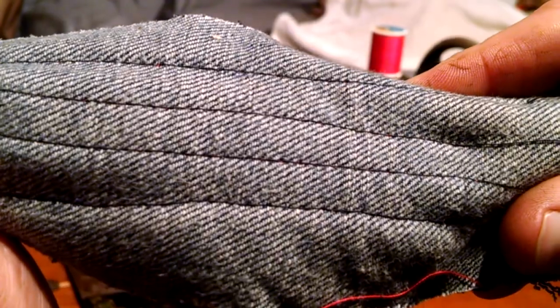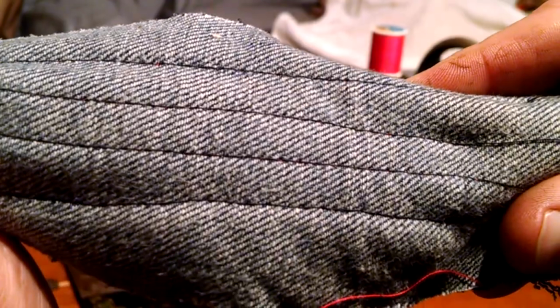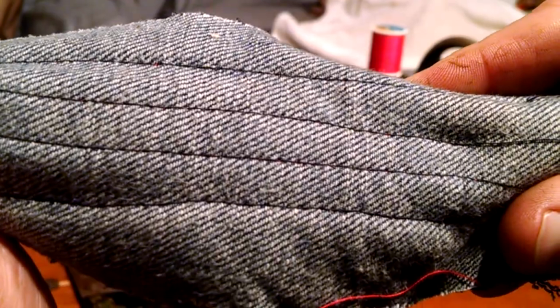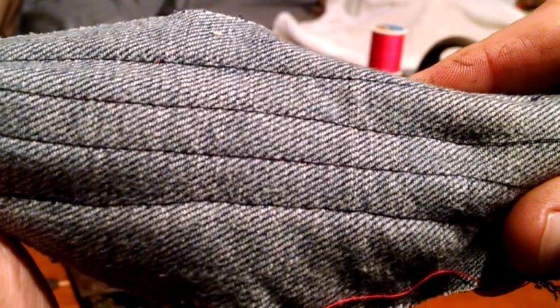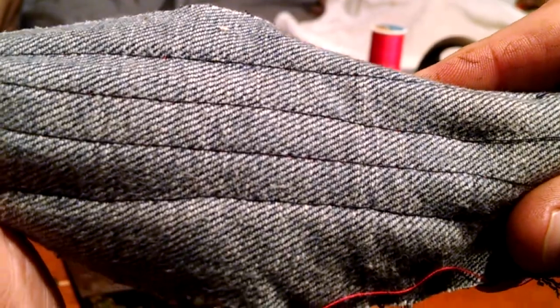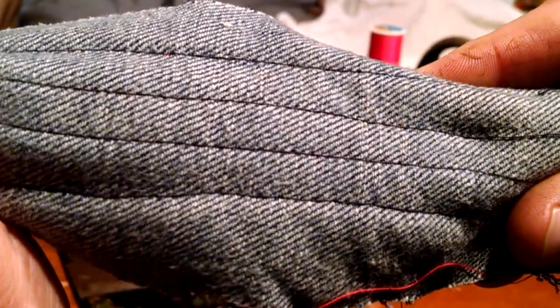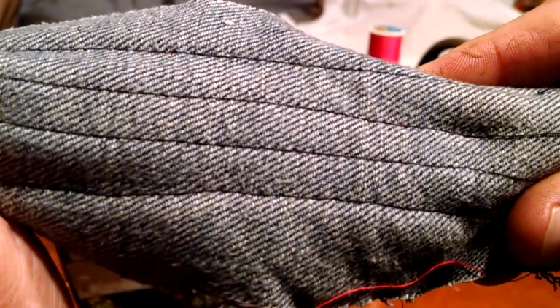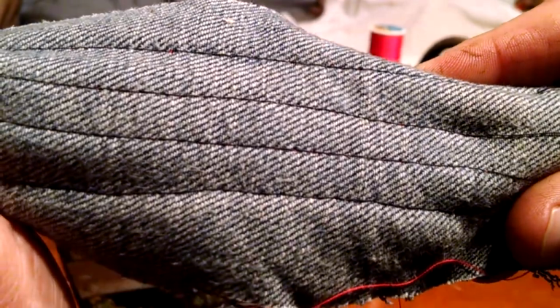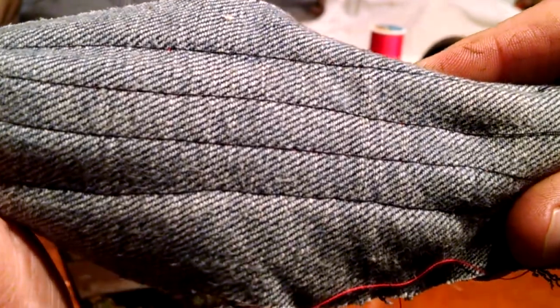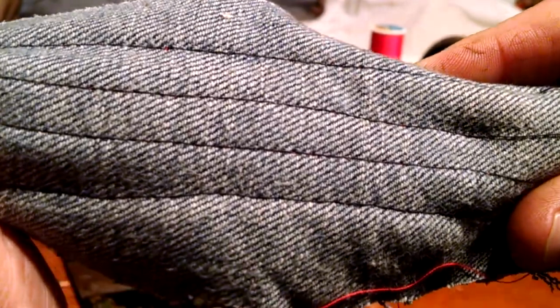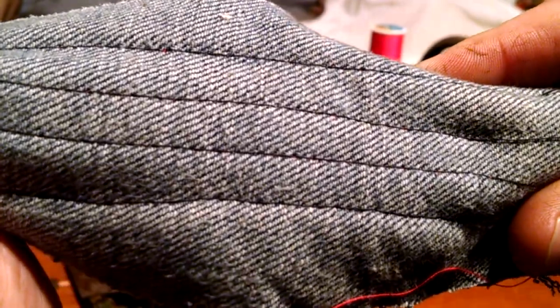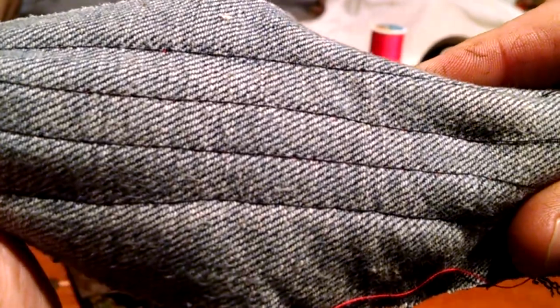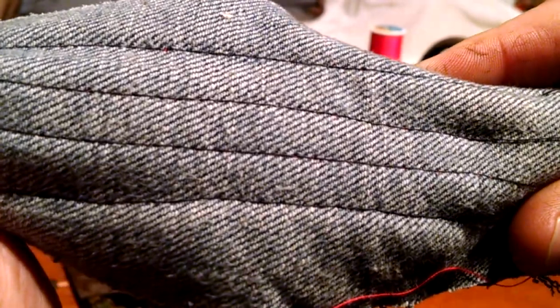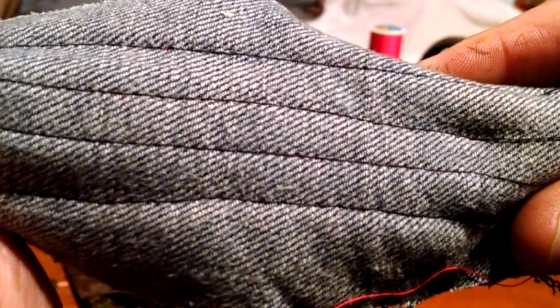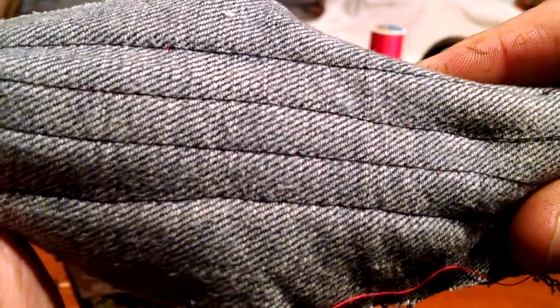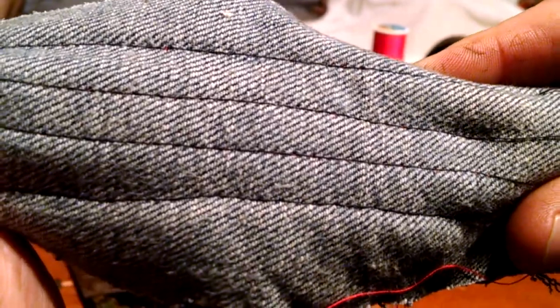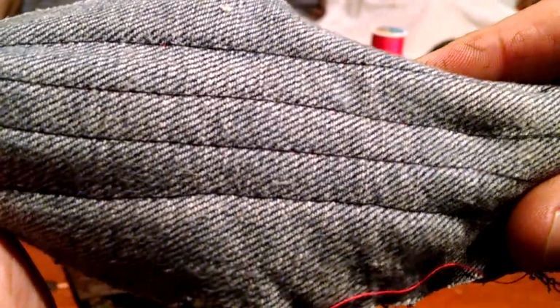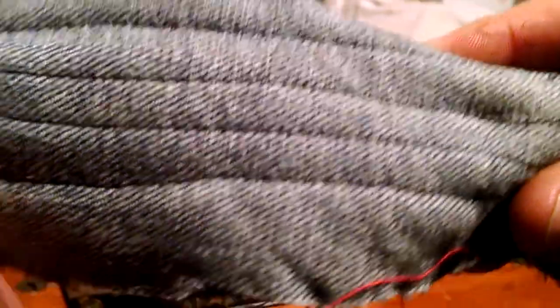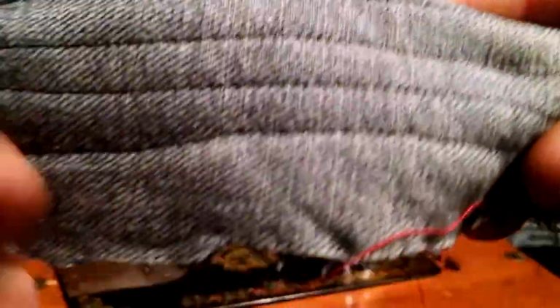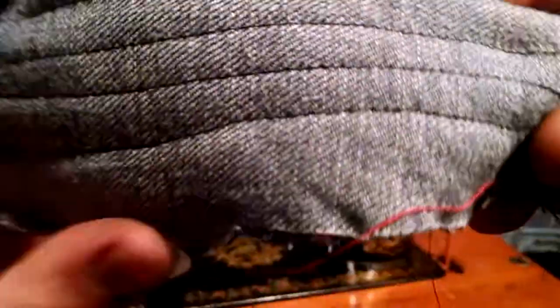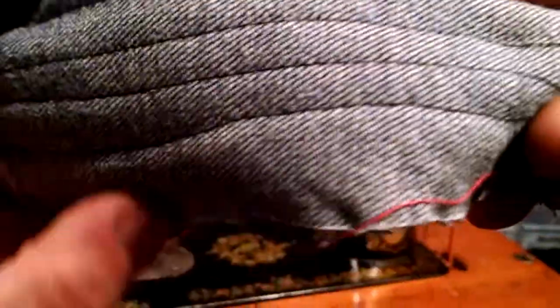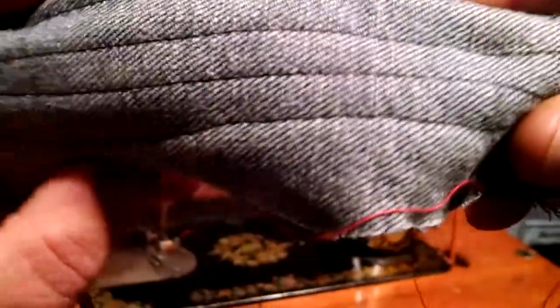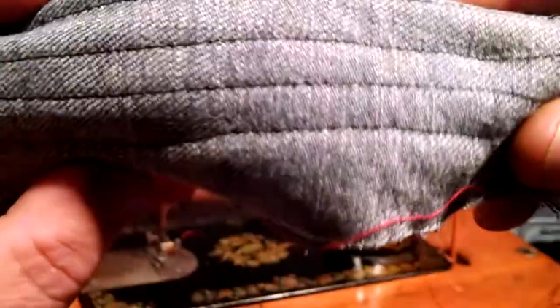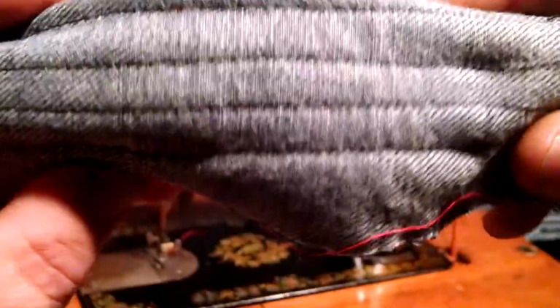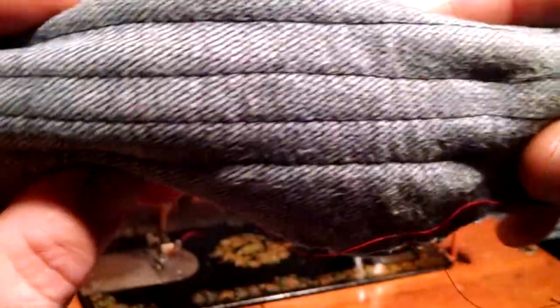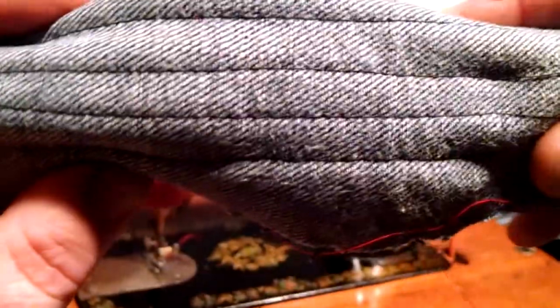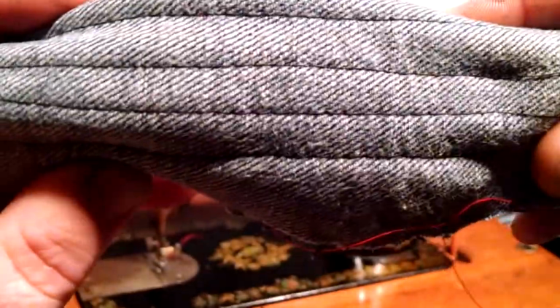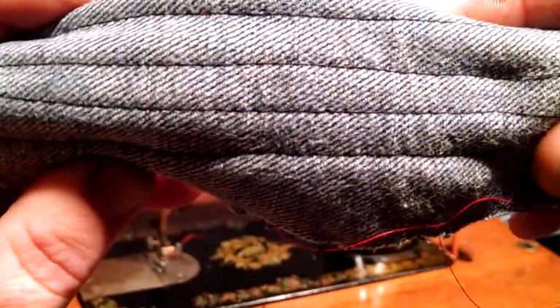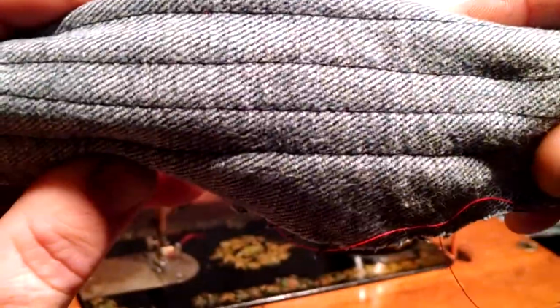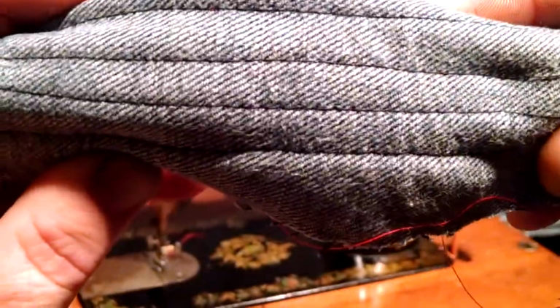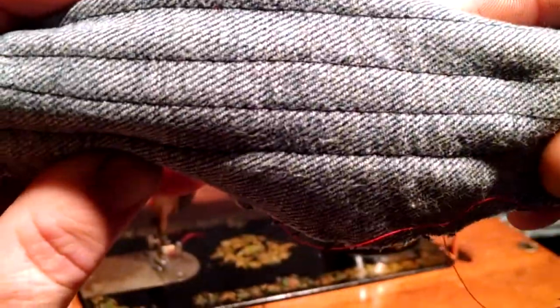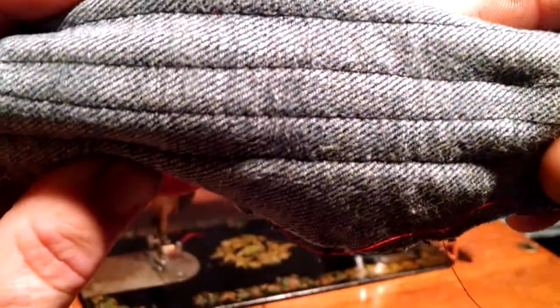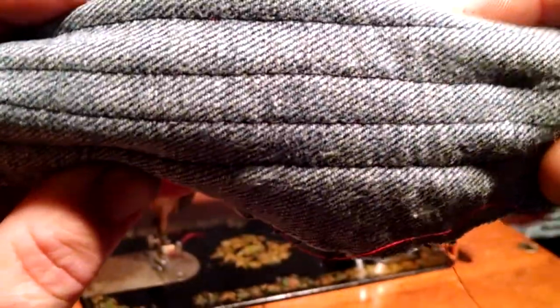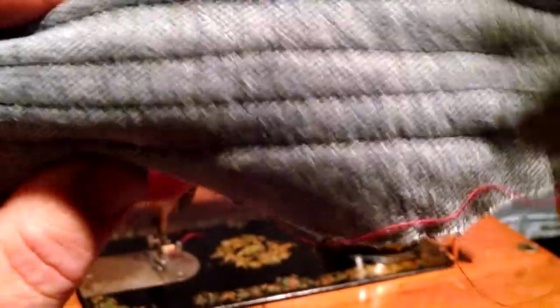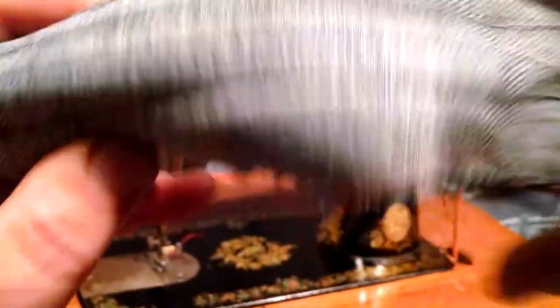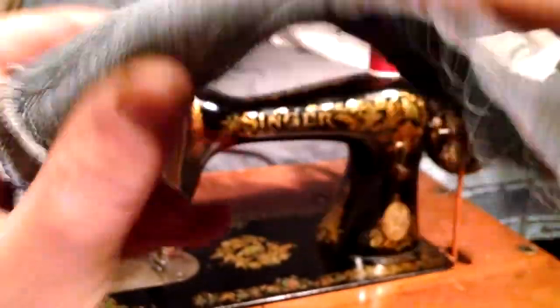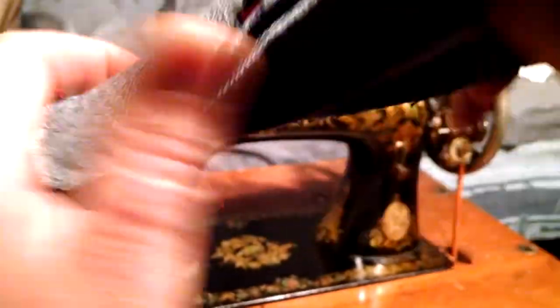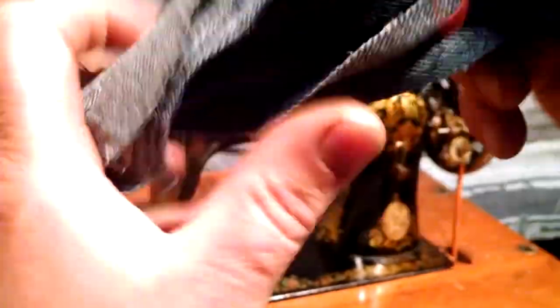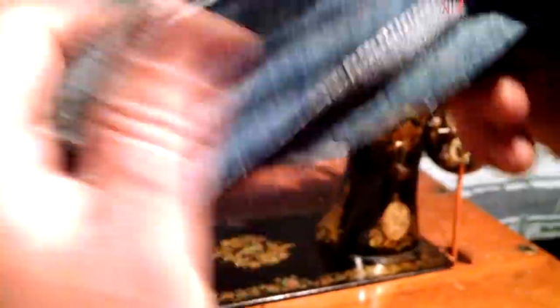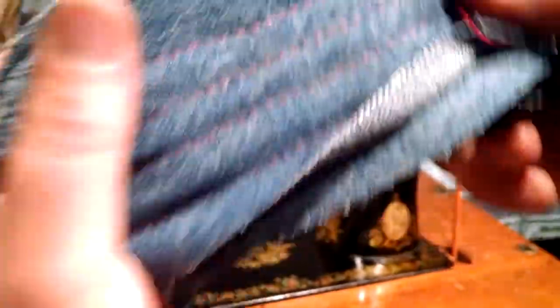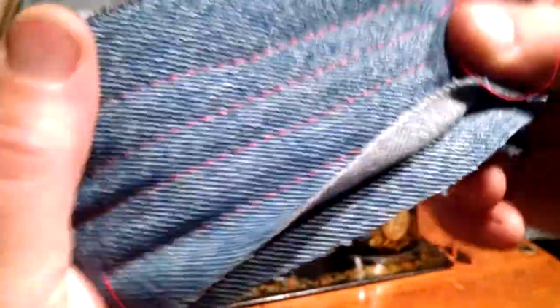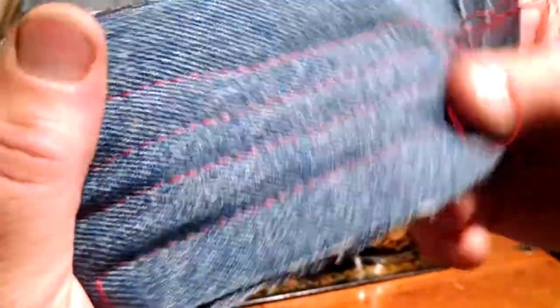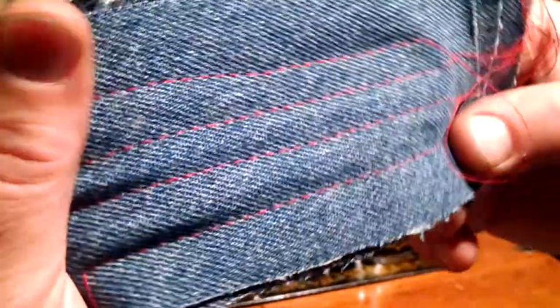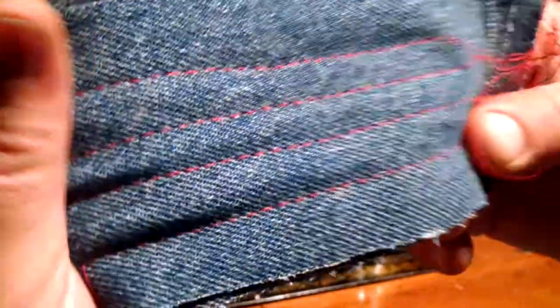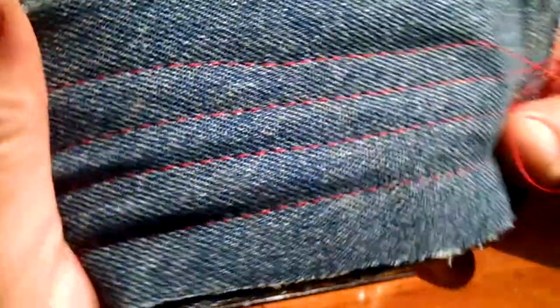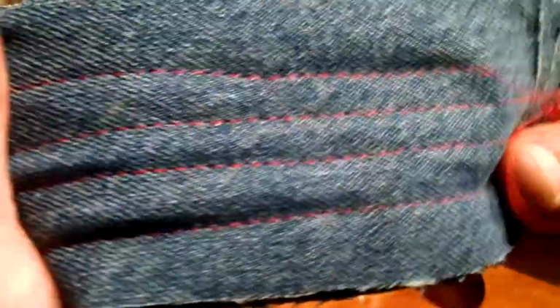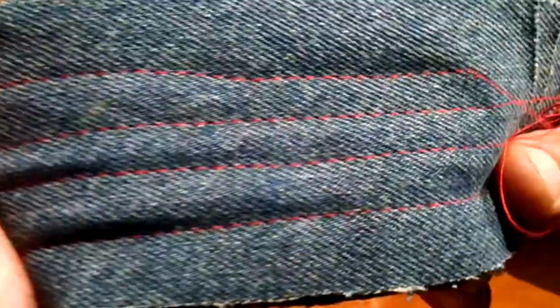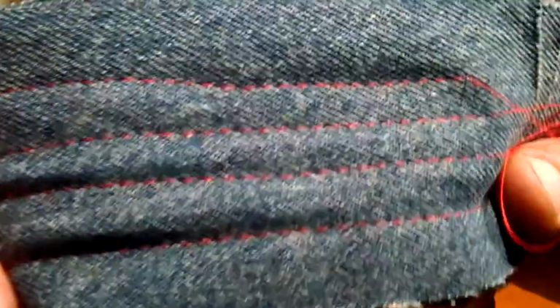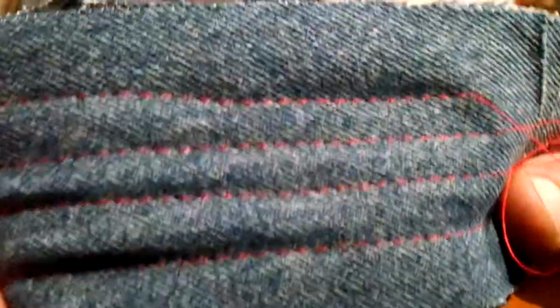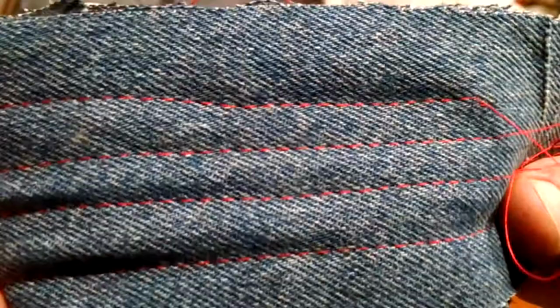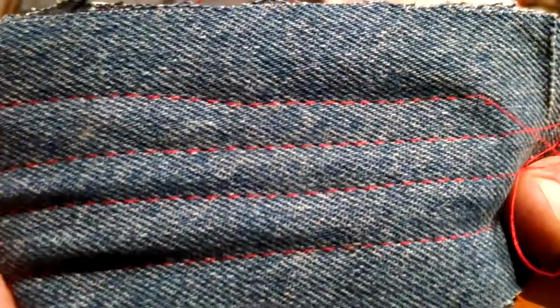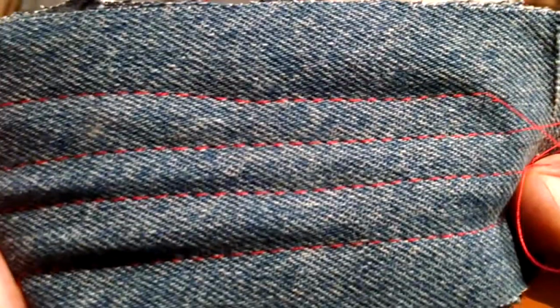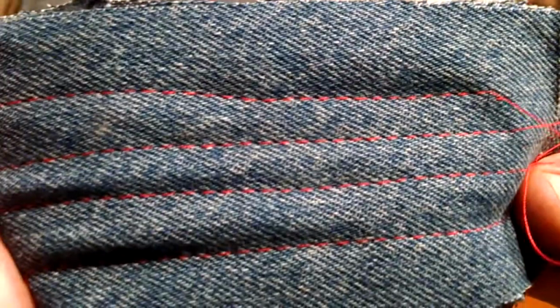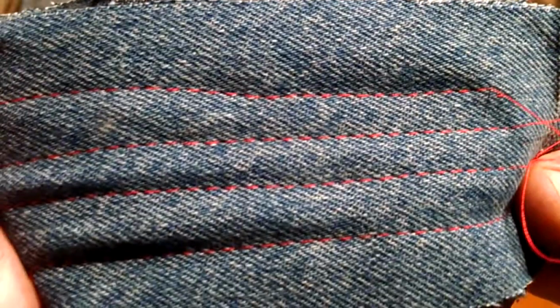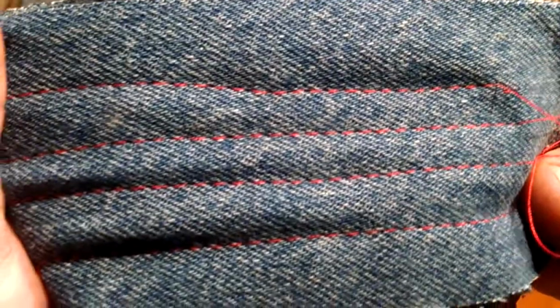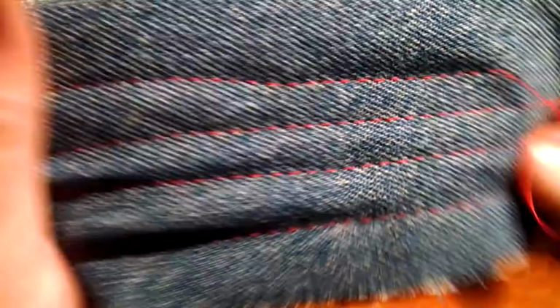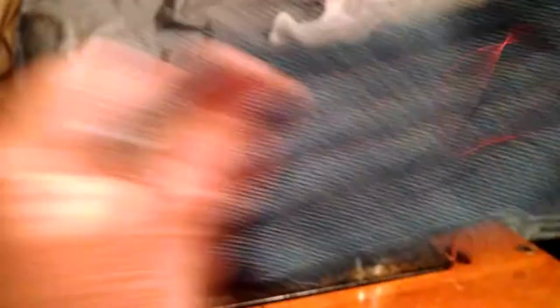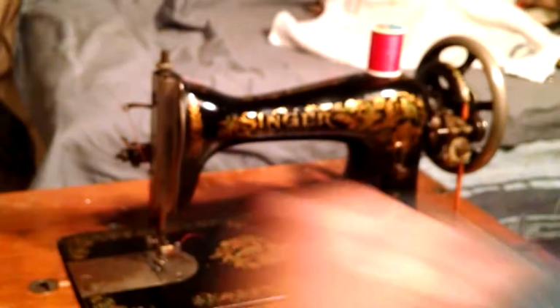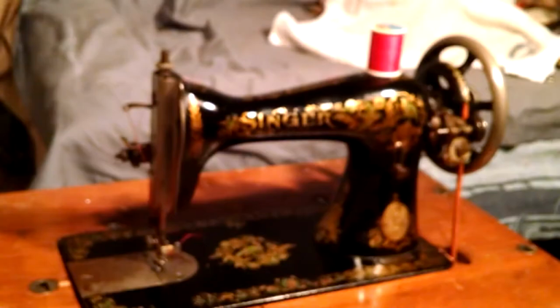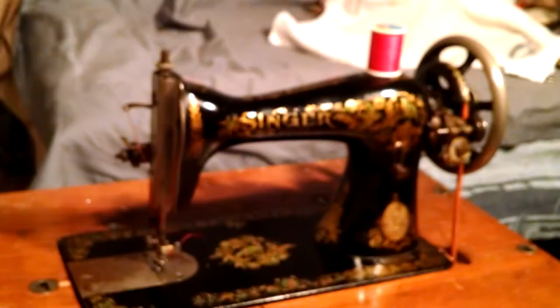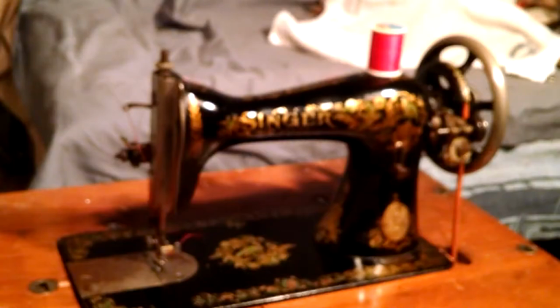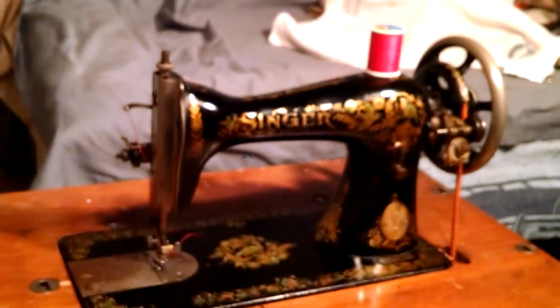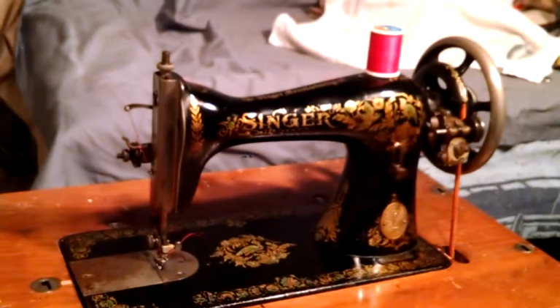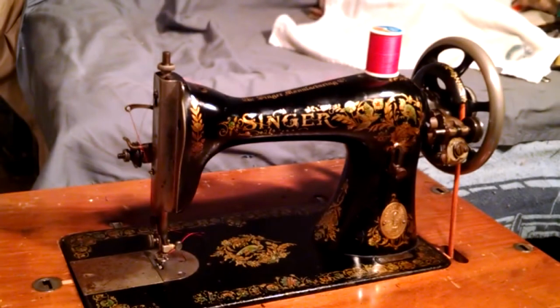There you can see it's got equal stitch. No skipped stitches in there. There you have it.